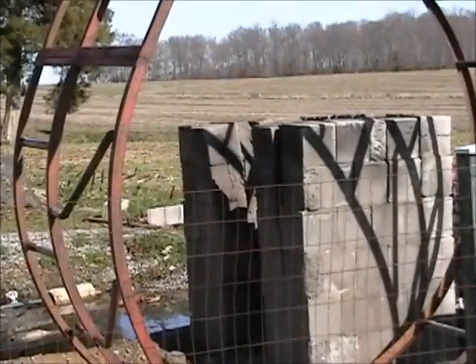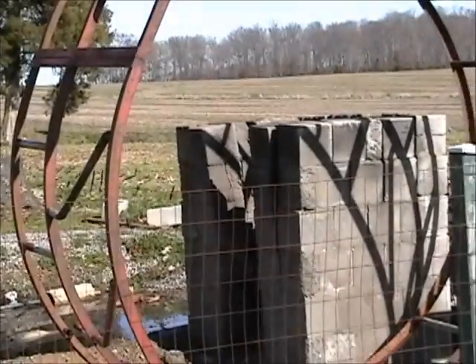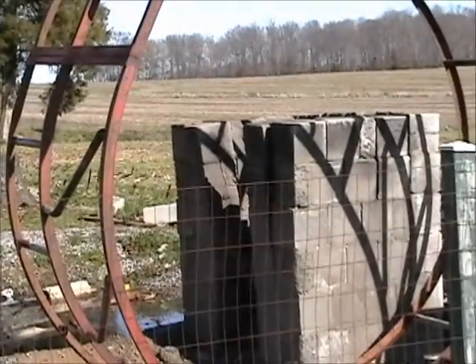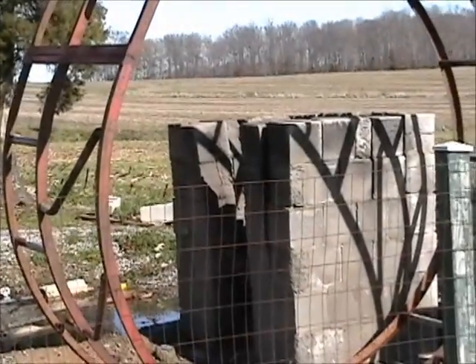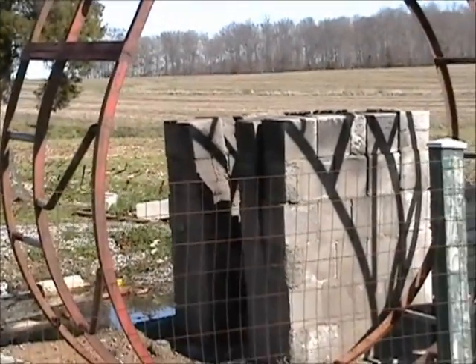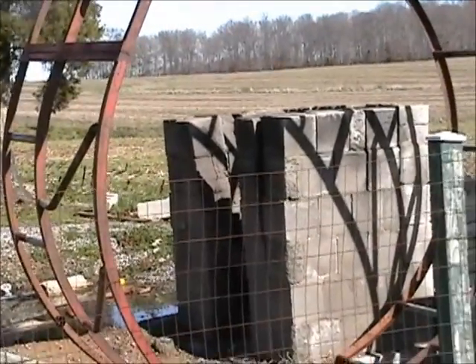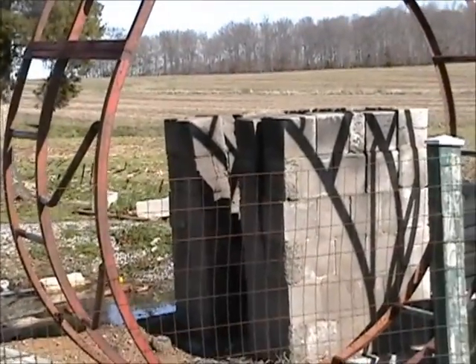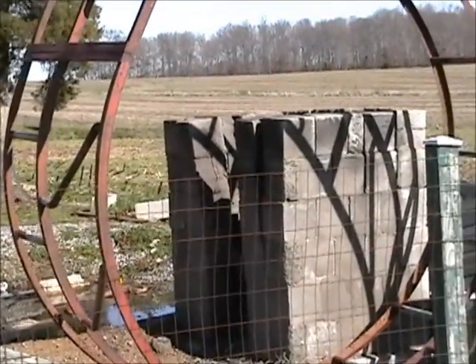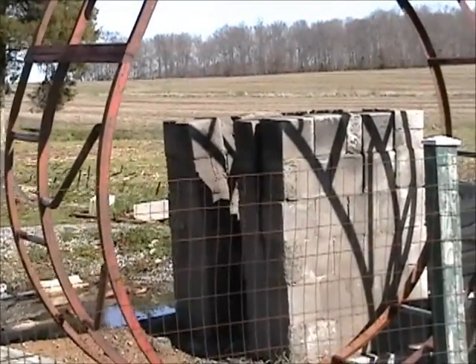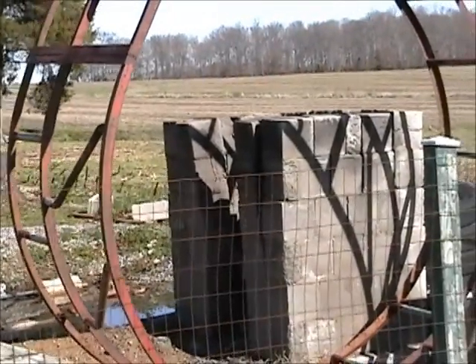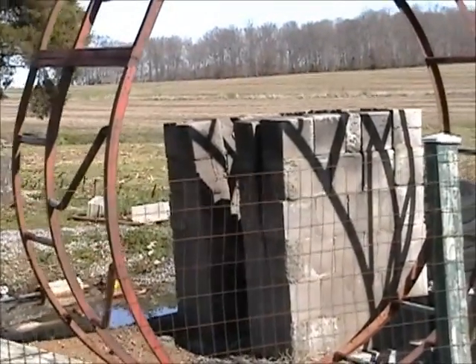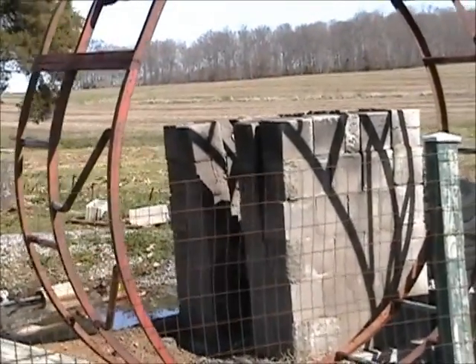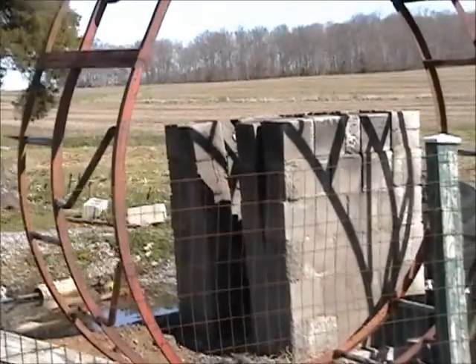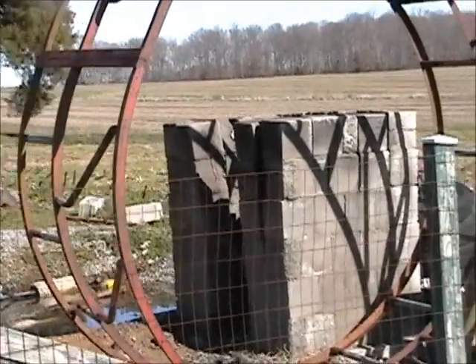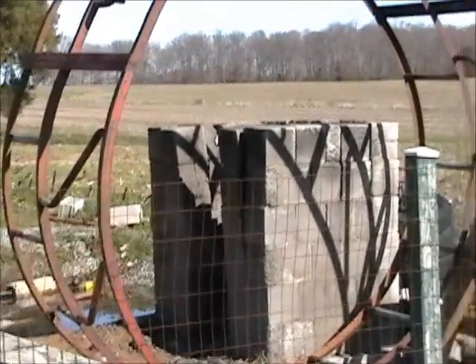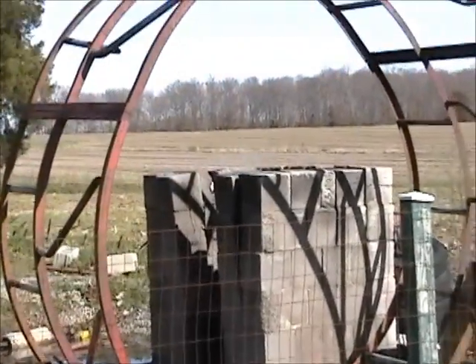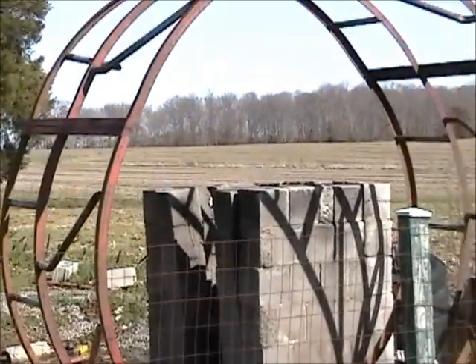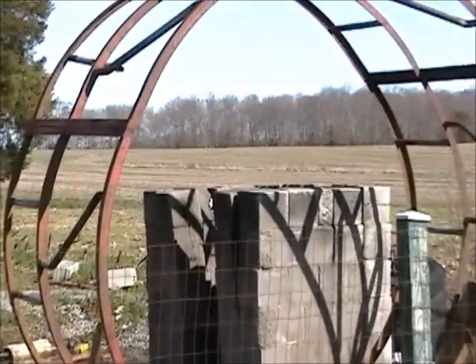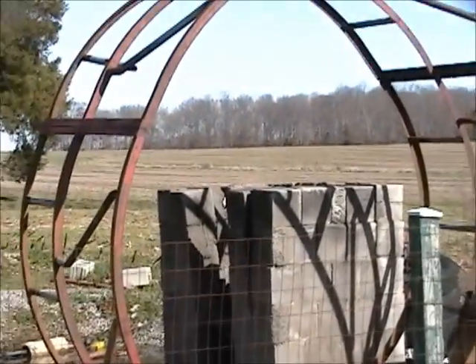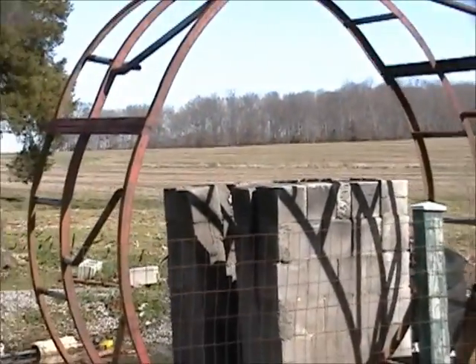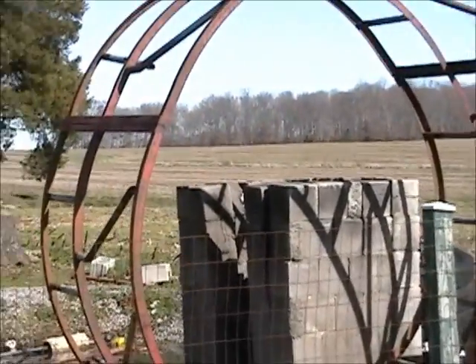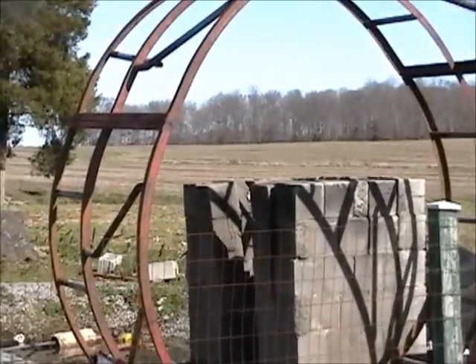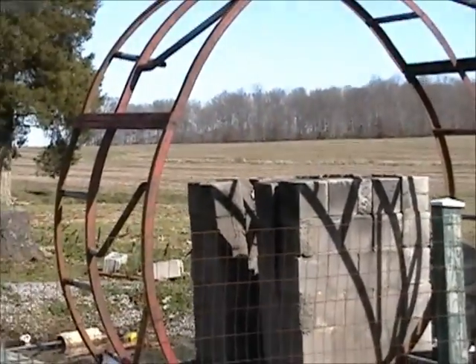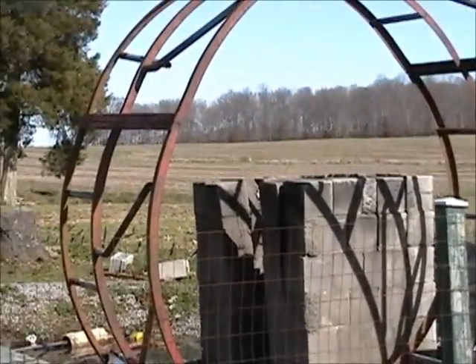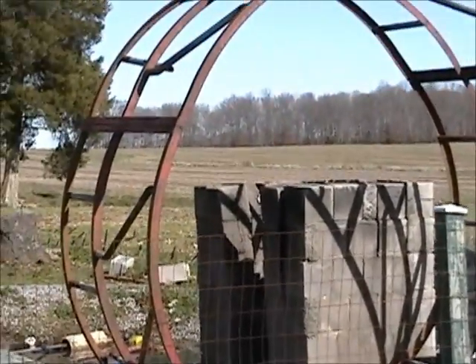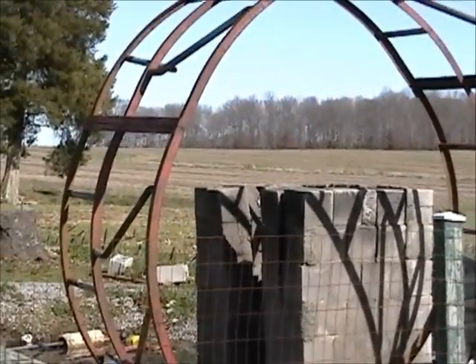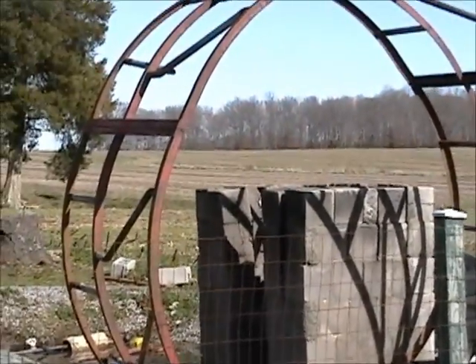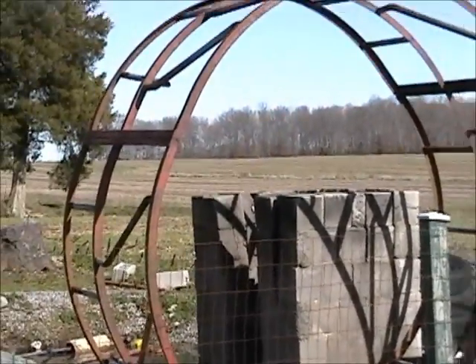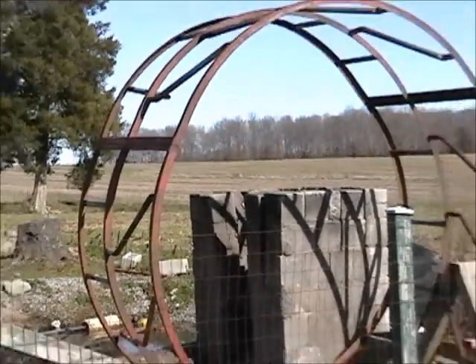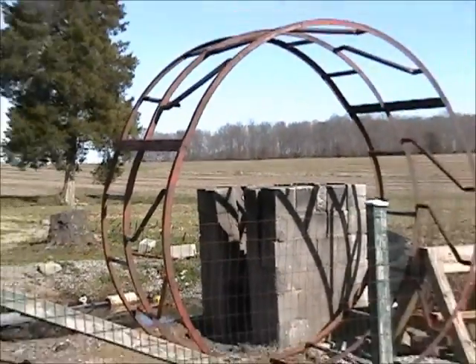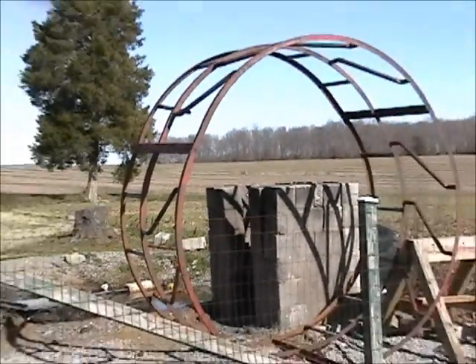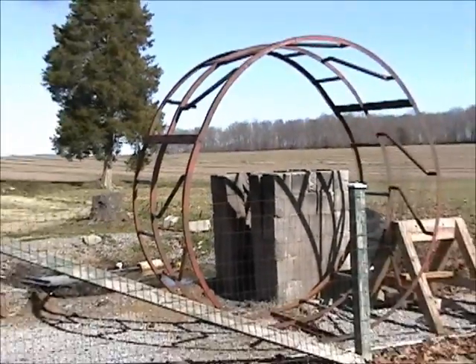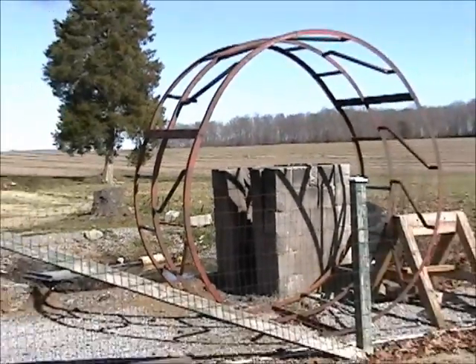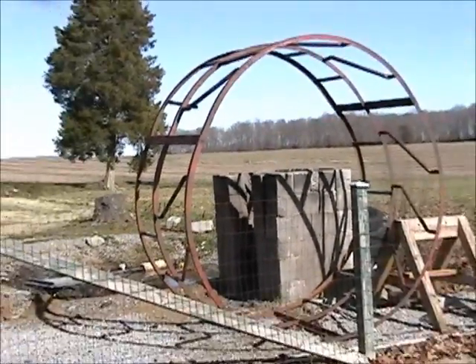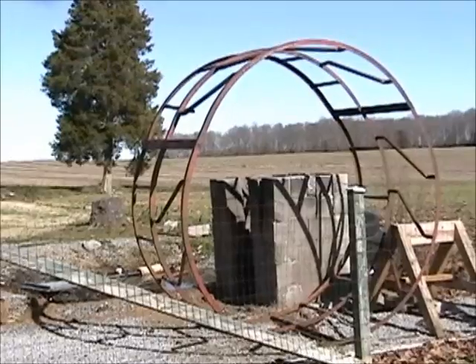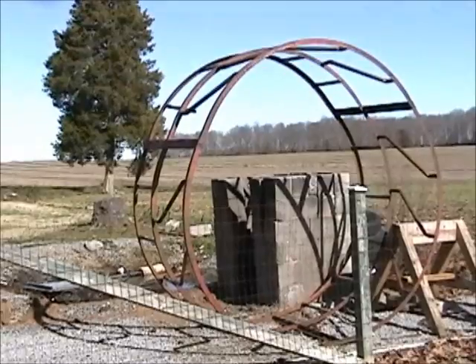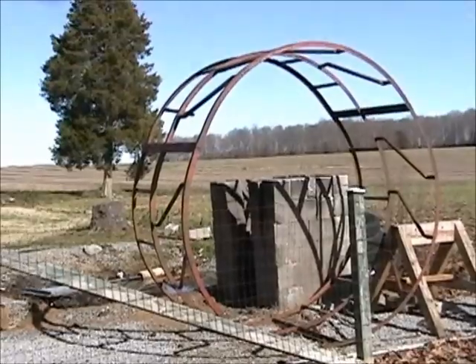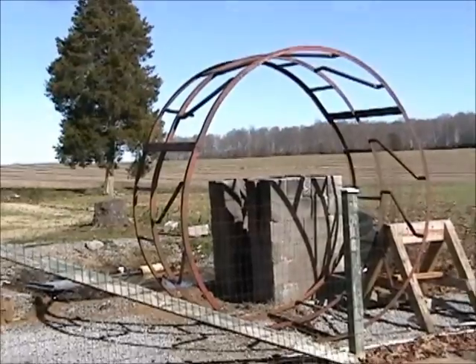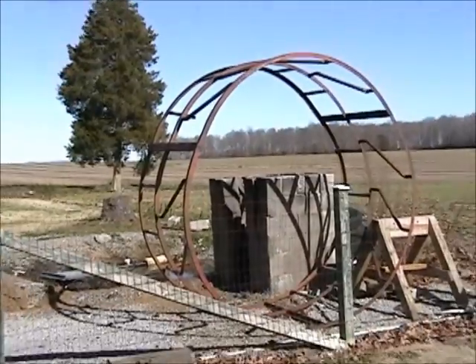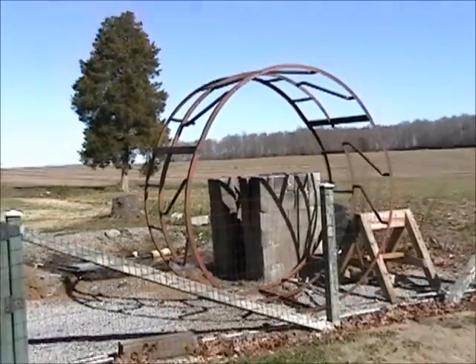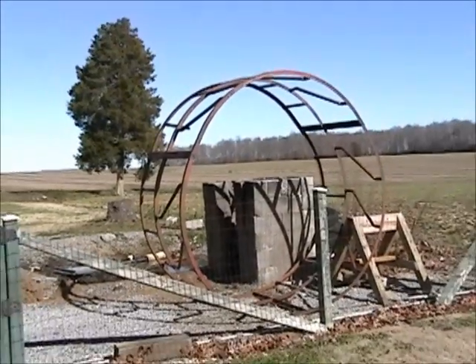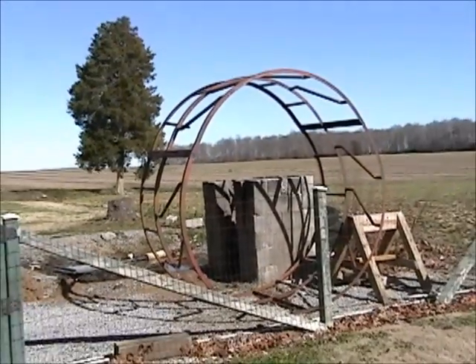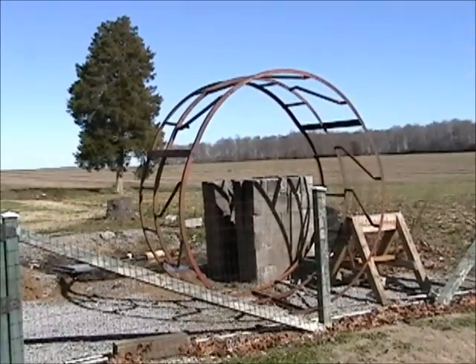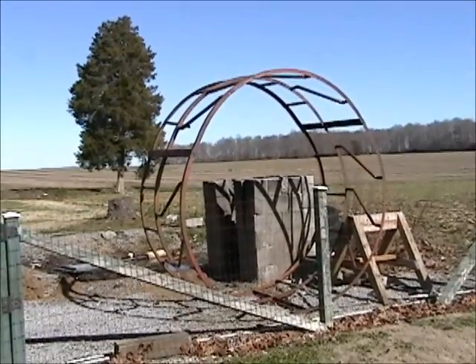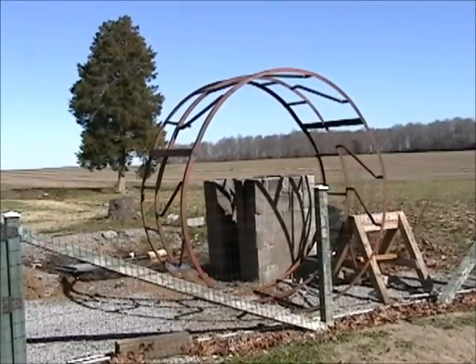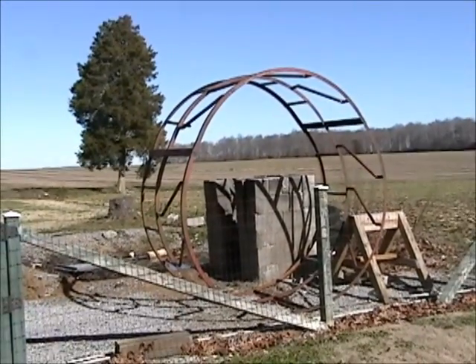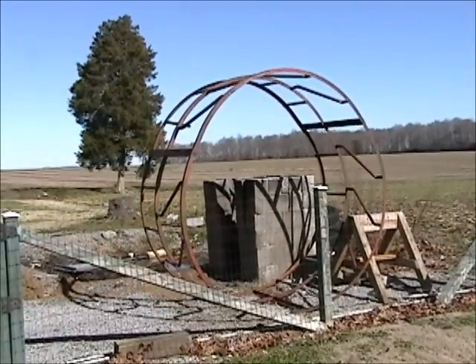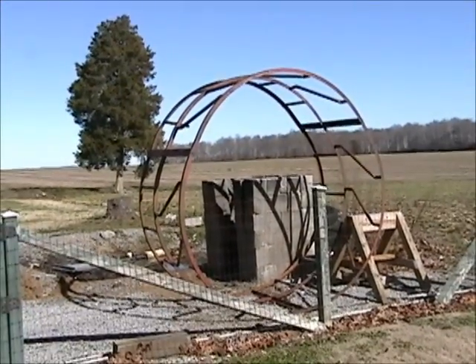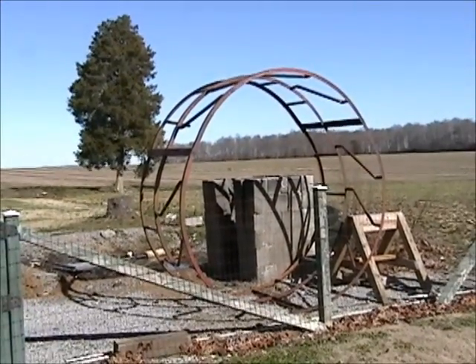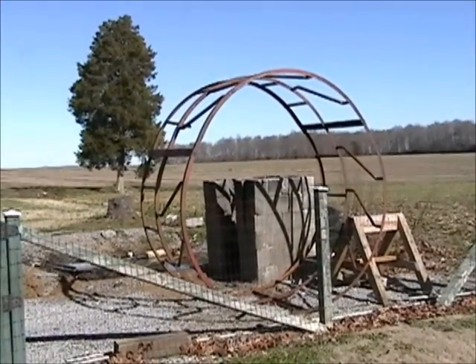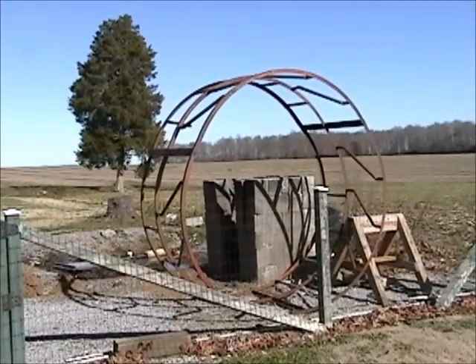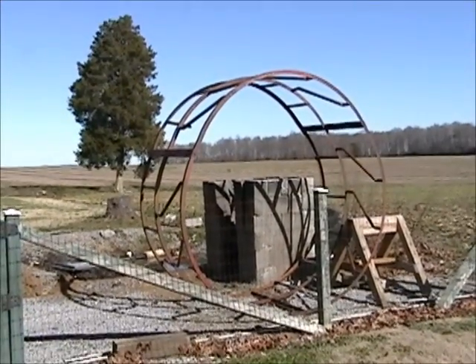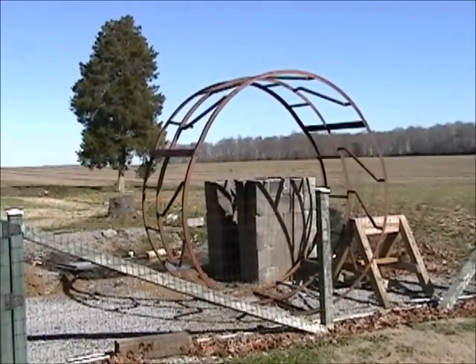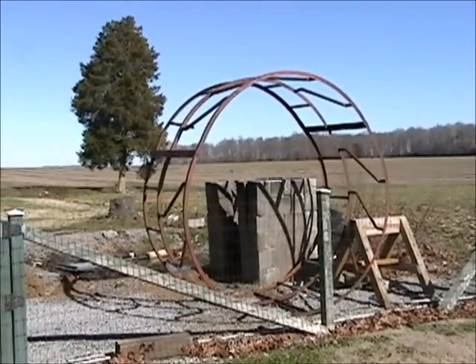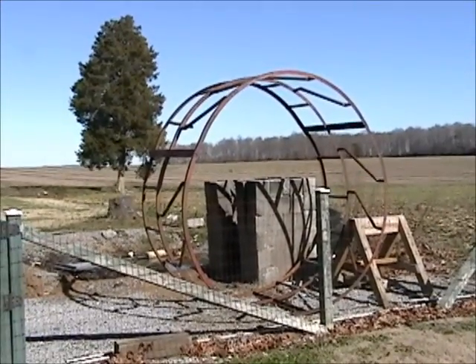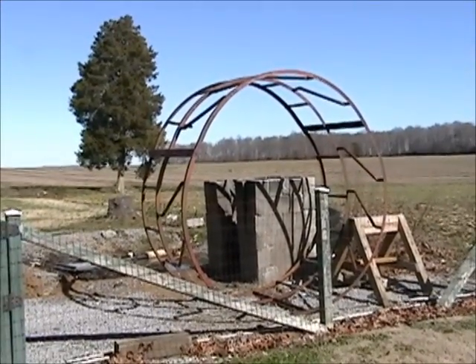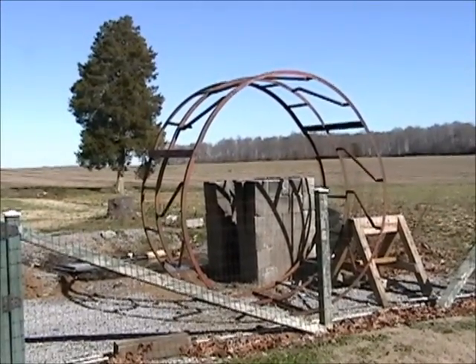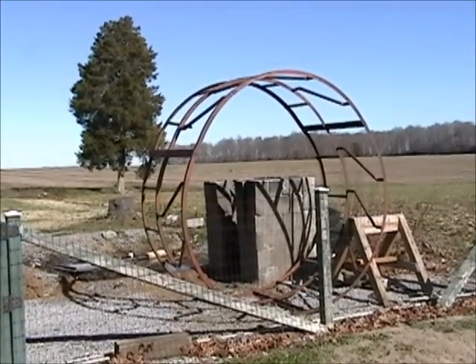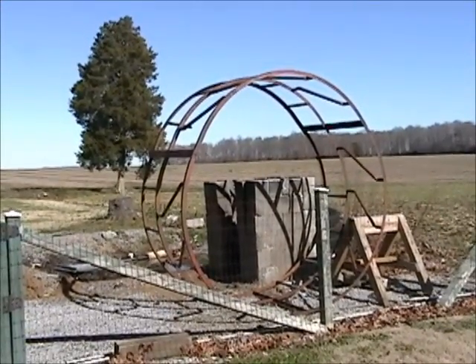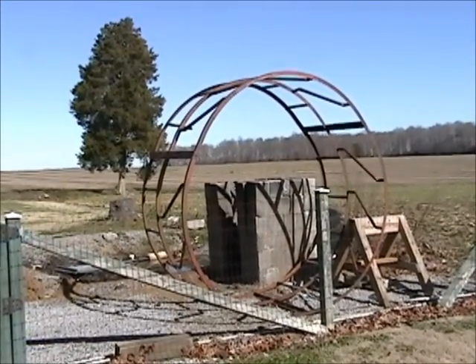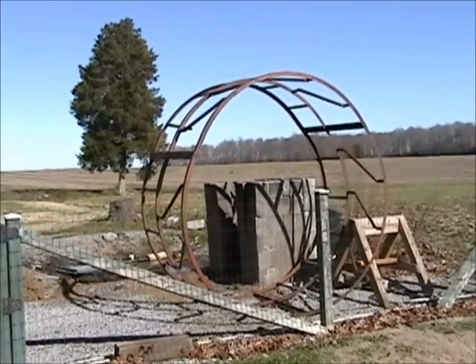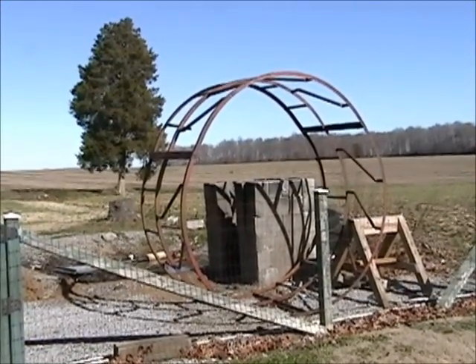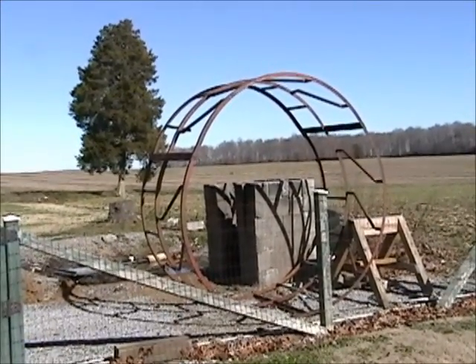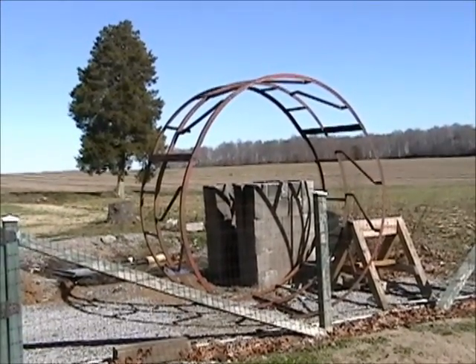The hay ring for cattle or whatever you might need will be sold day of sale by itself. We have one metal hay ring.